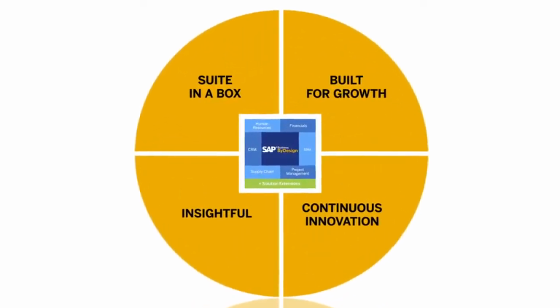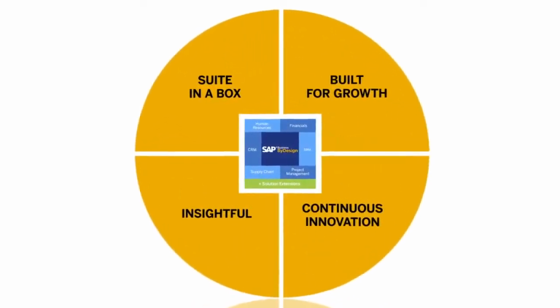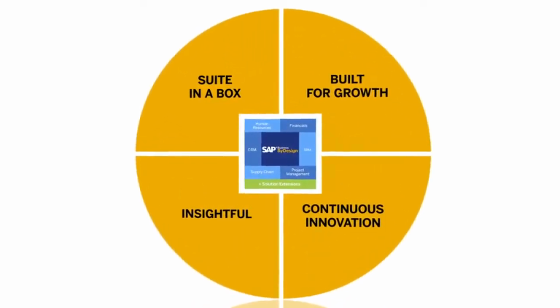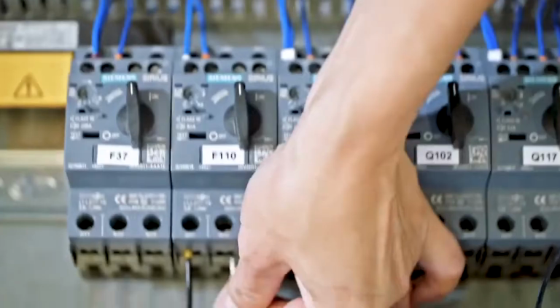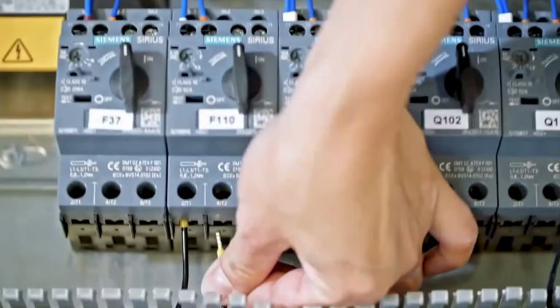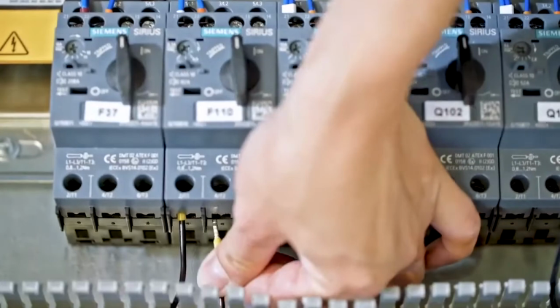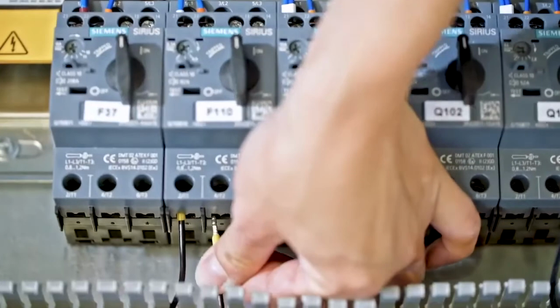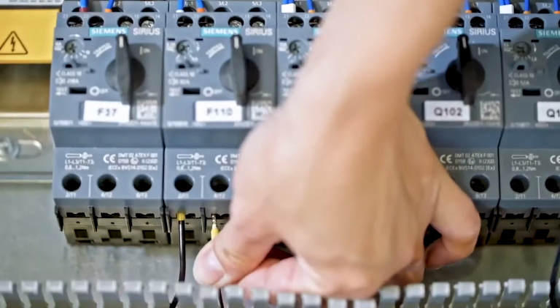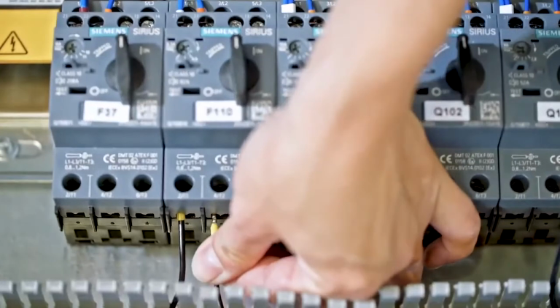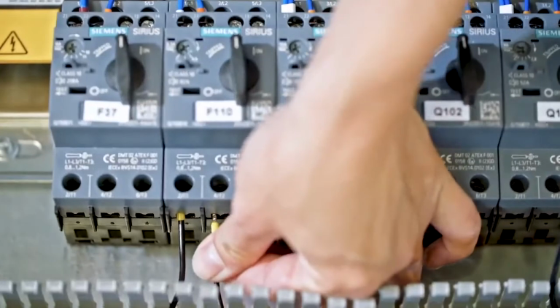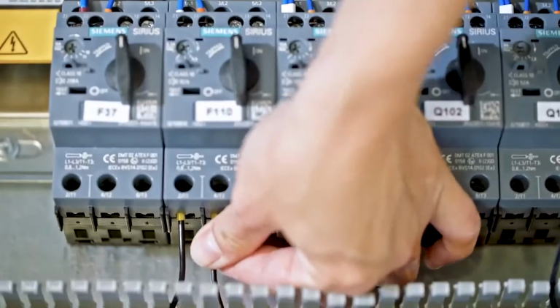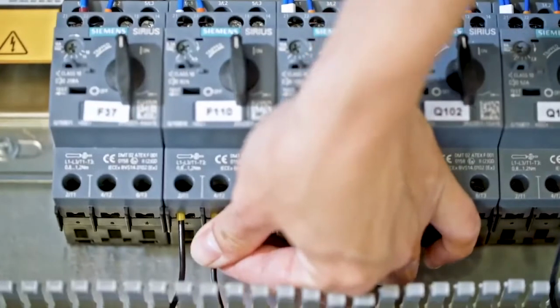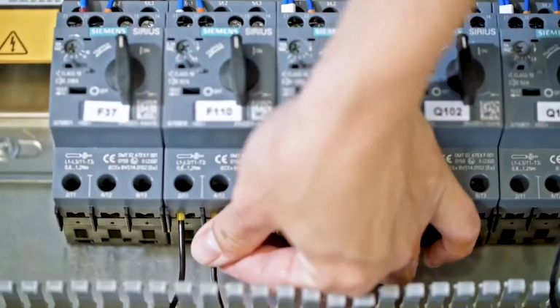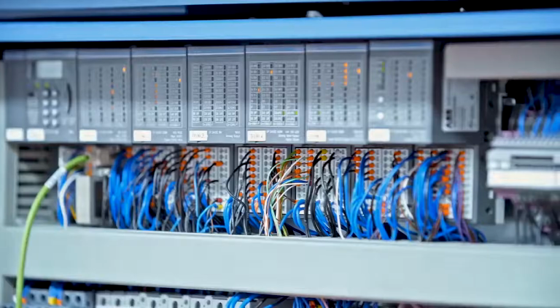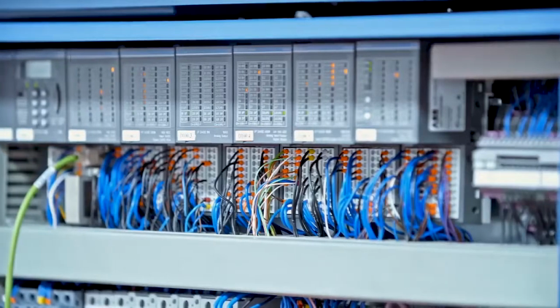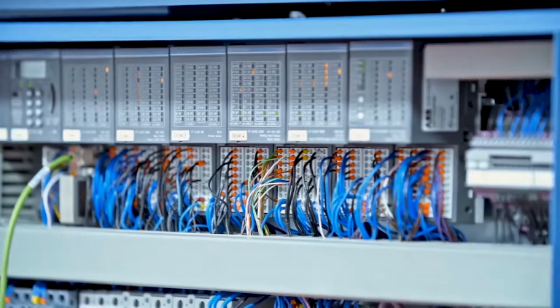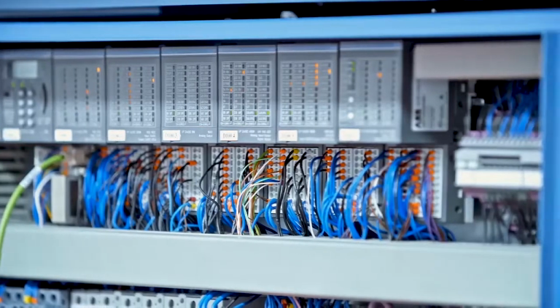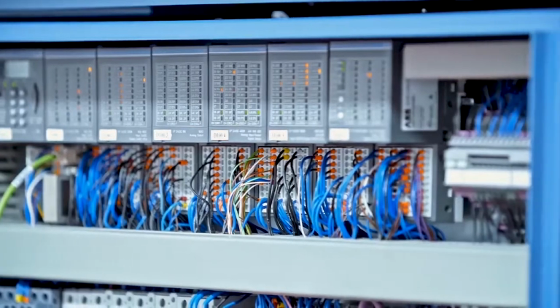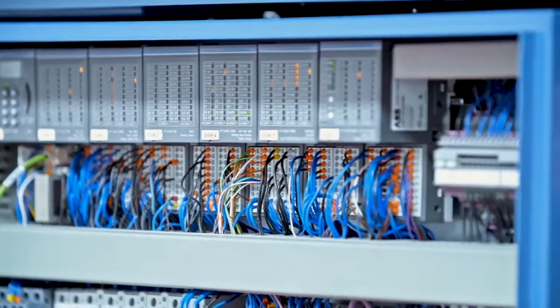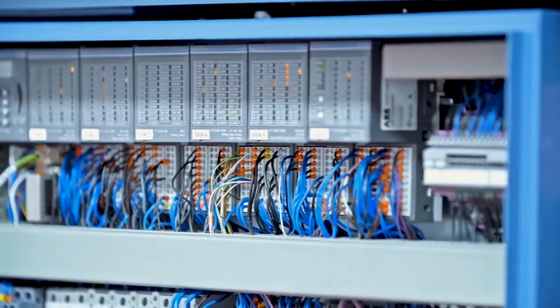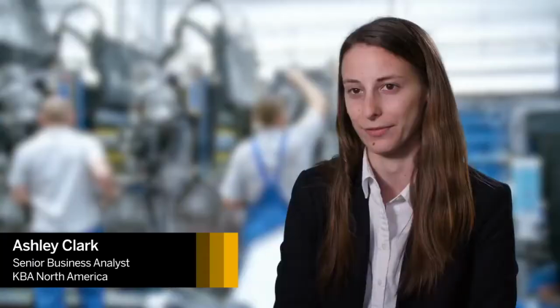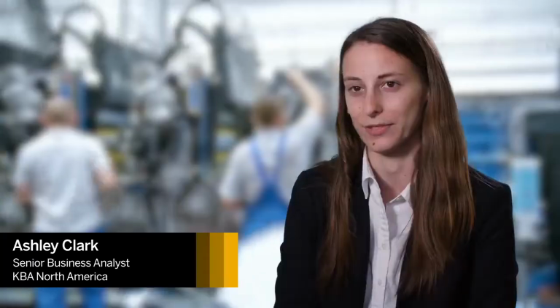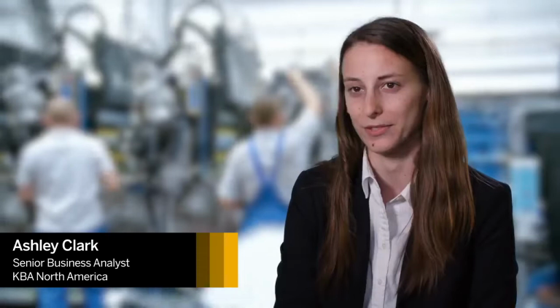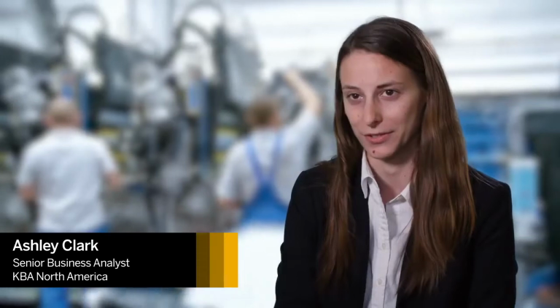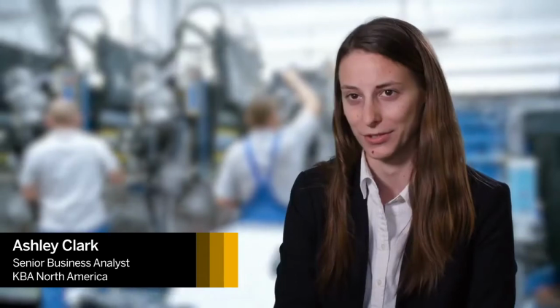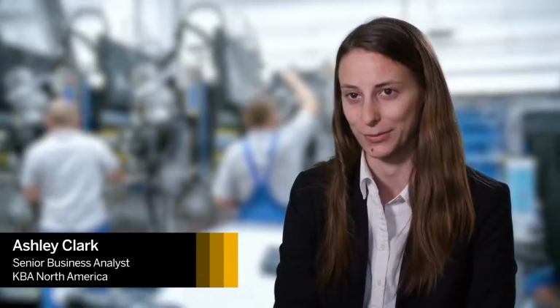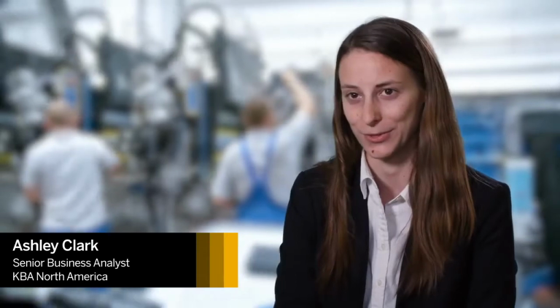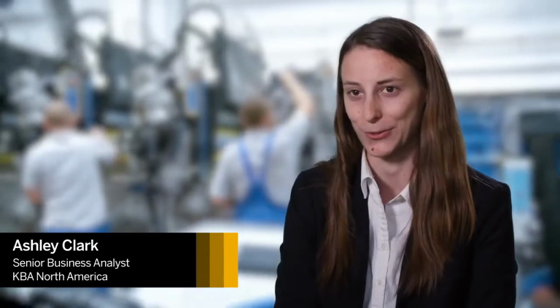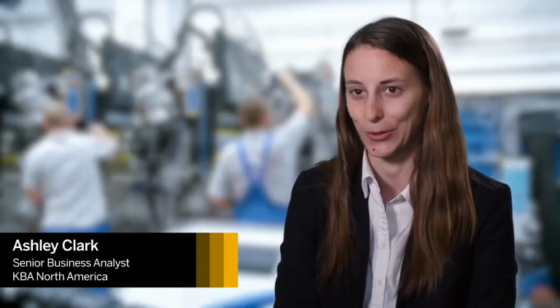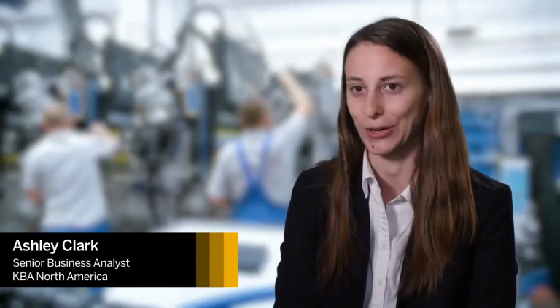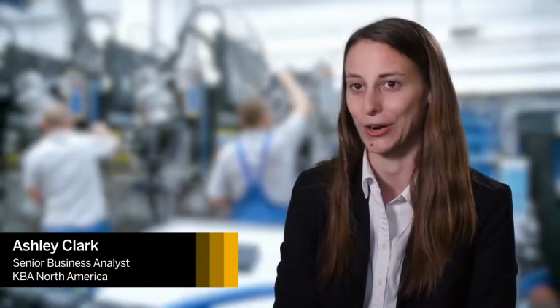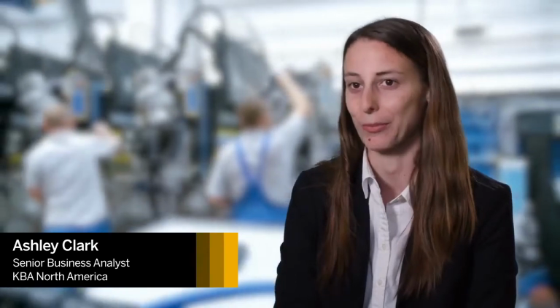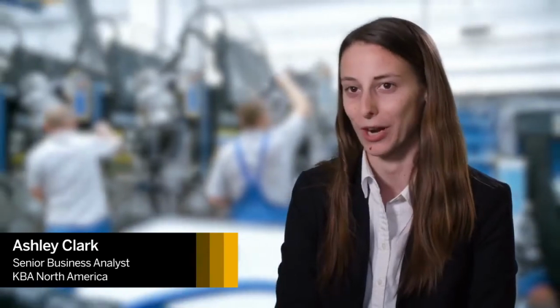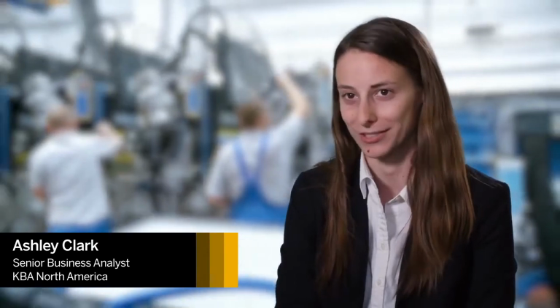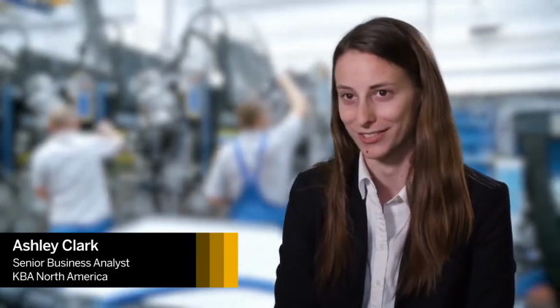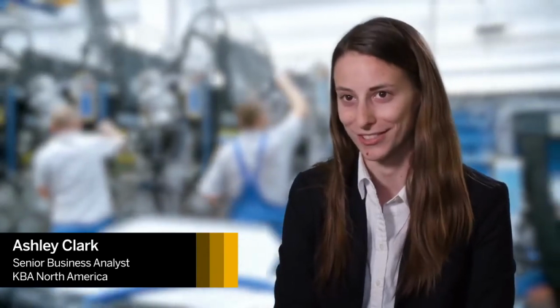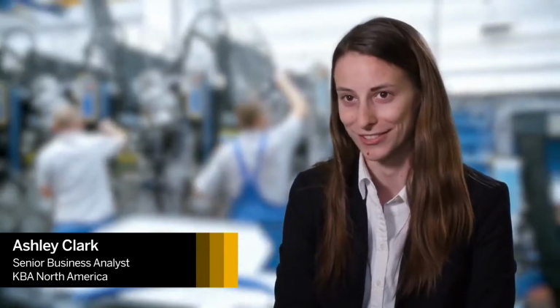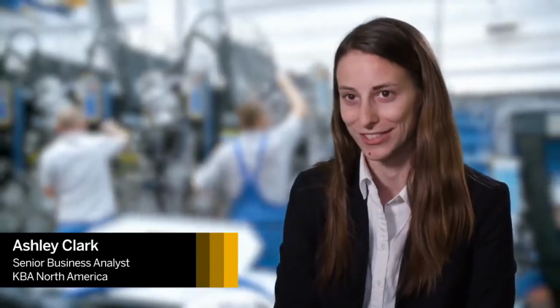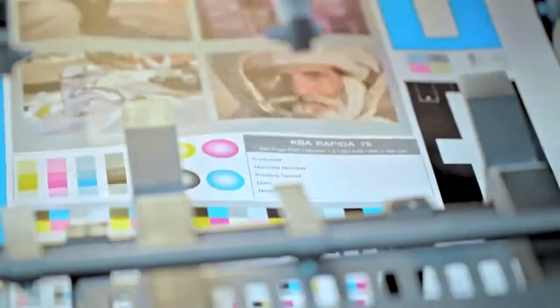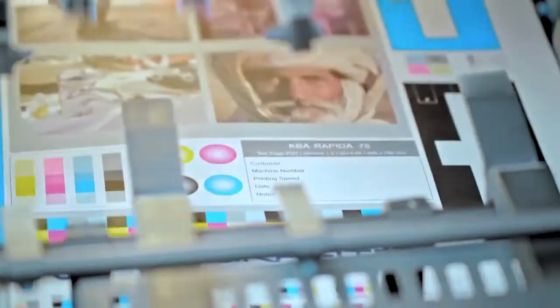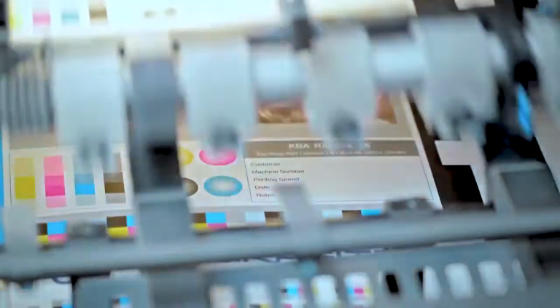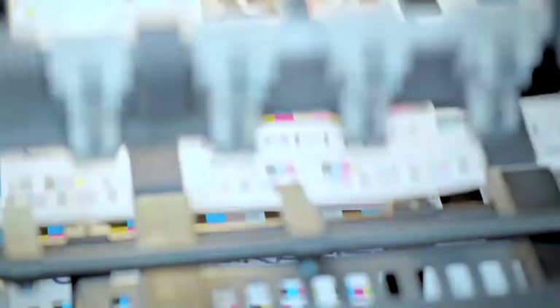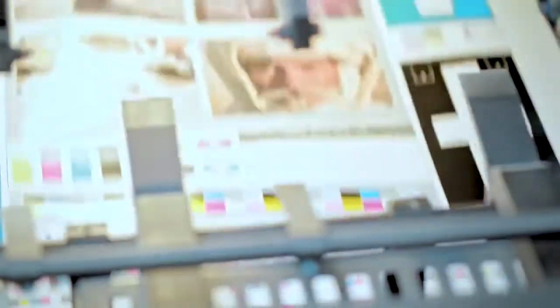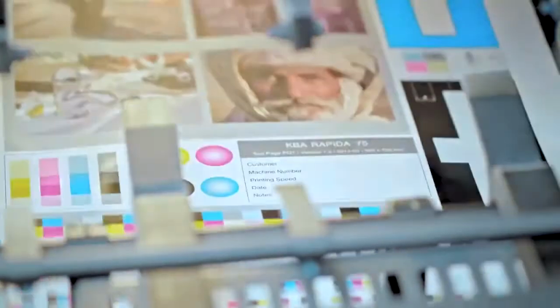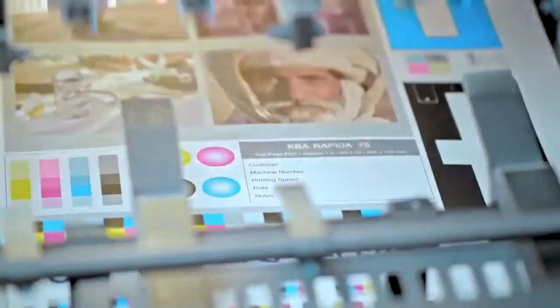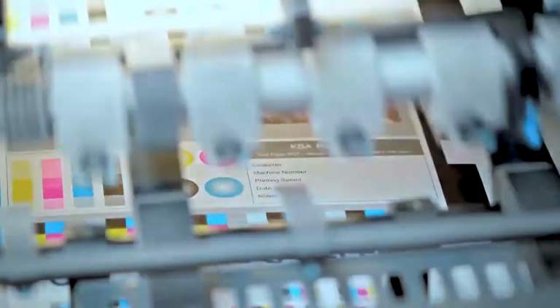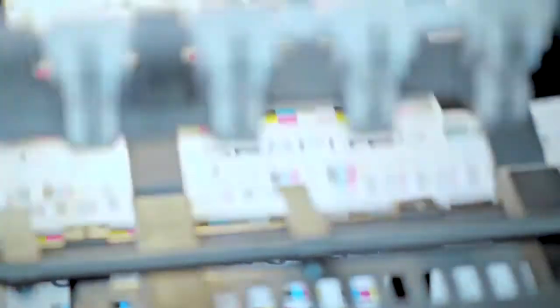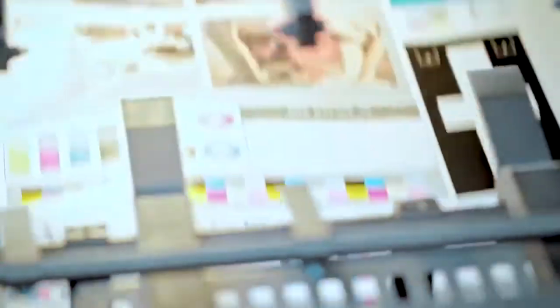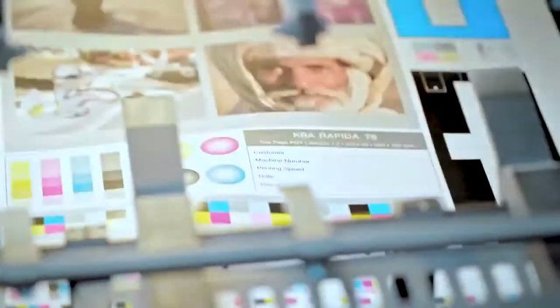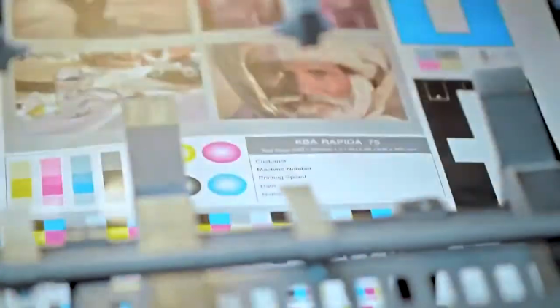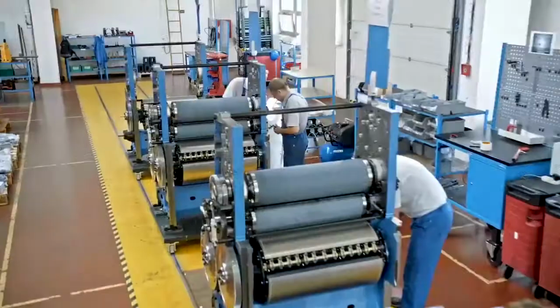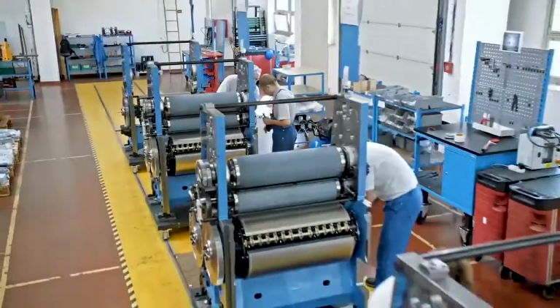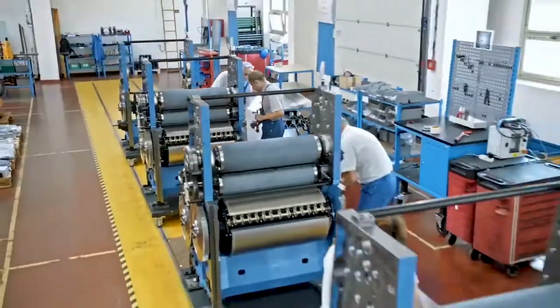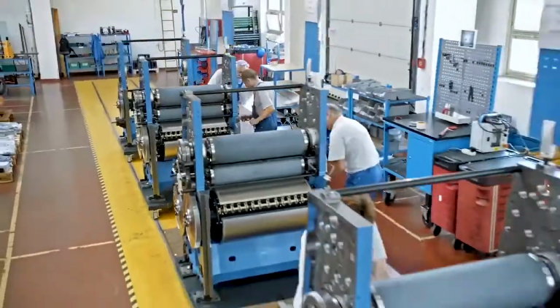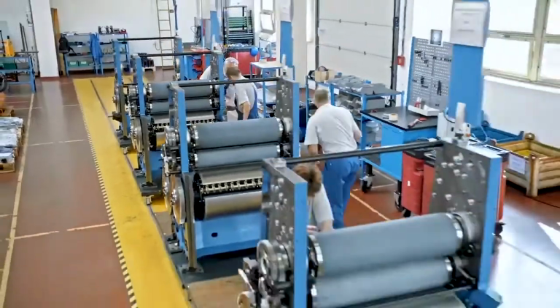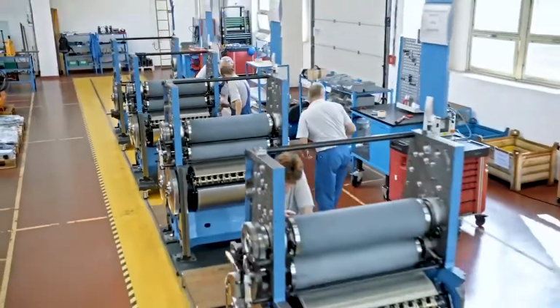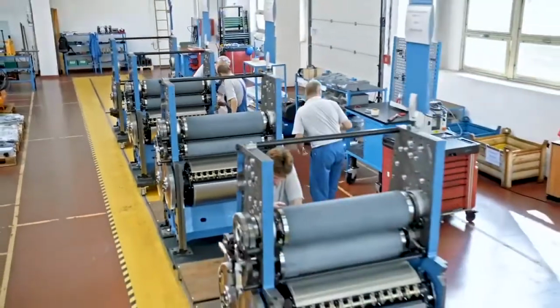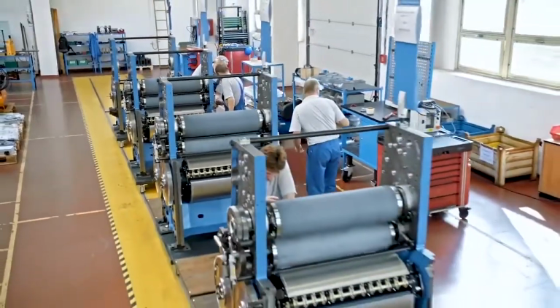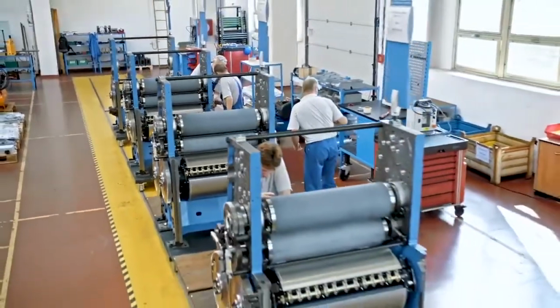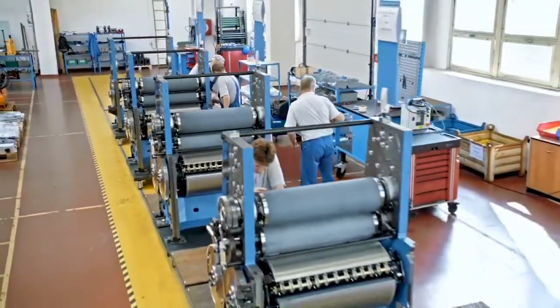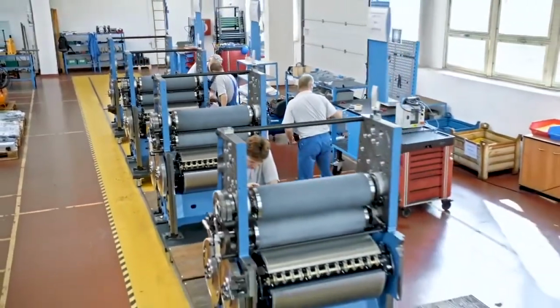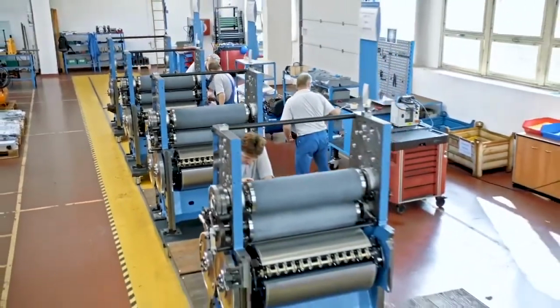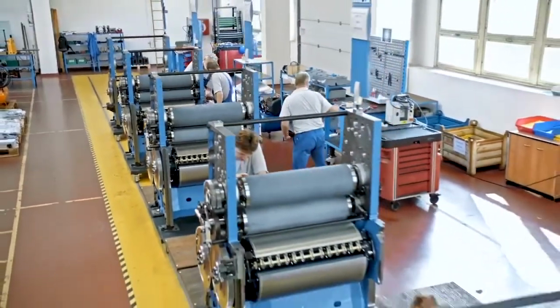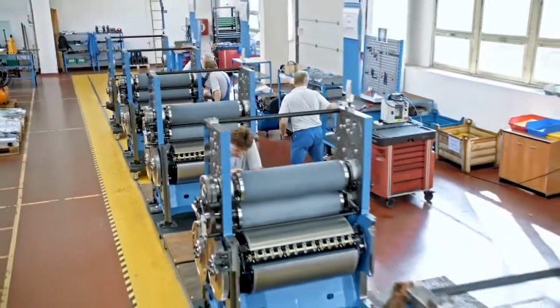You're utilizing about 40 different systems to run our processes. We really wanted to modernize our IT environment.